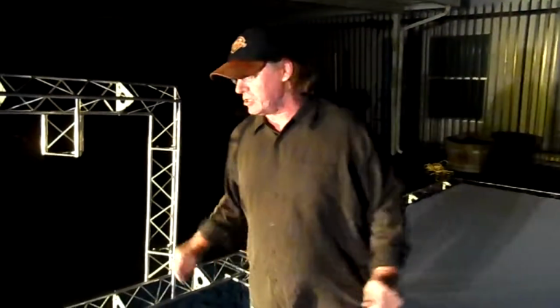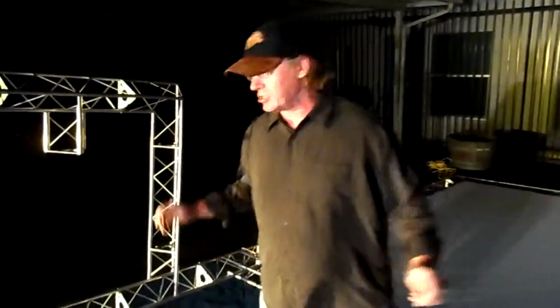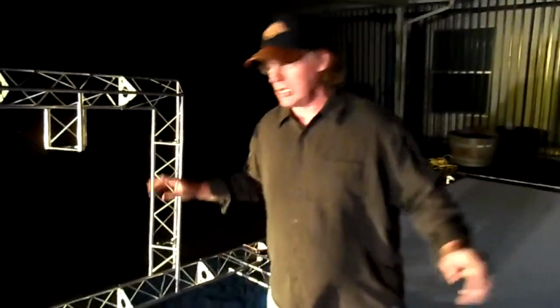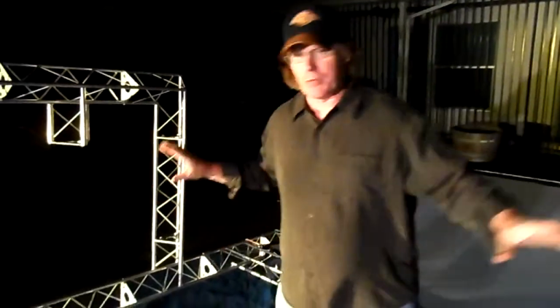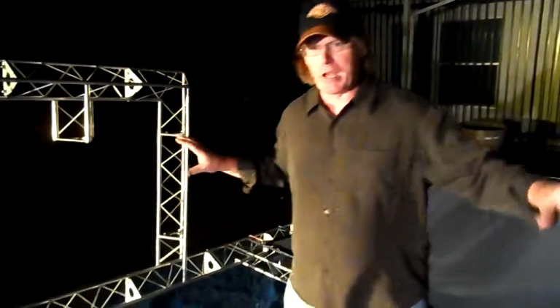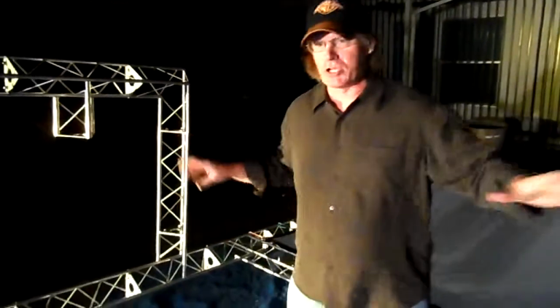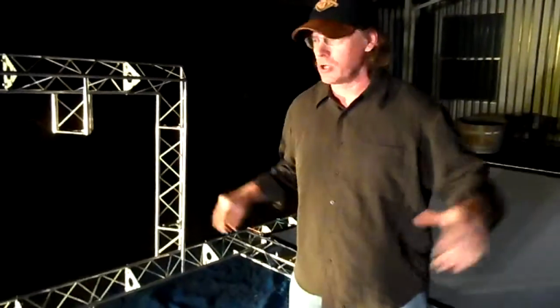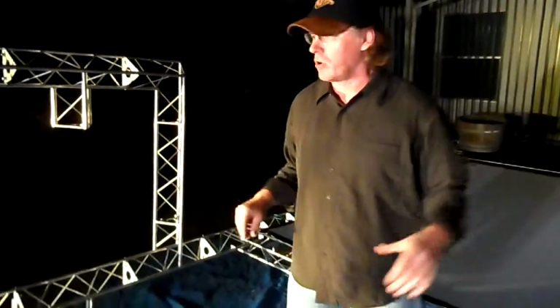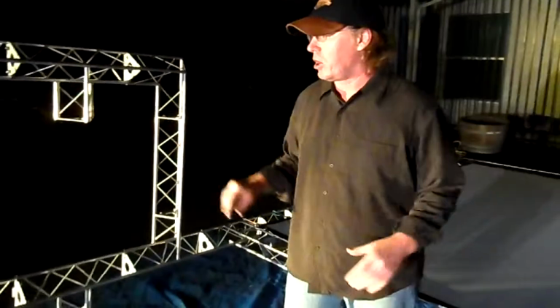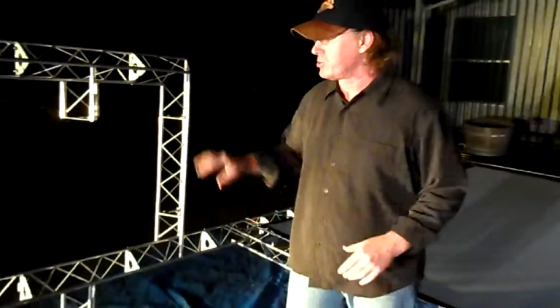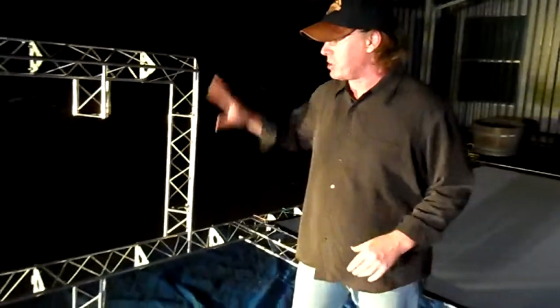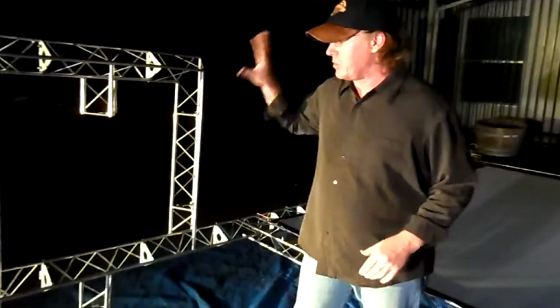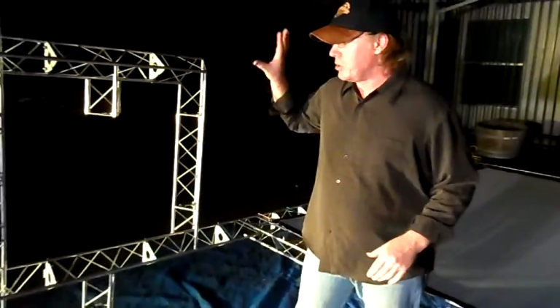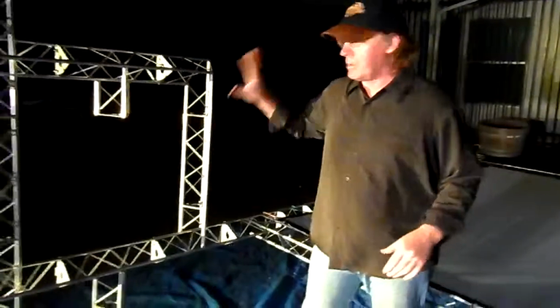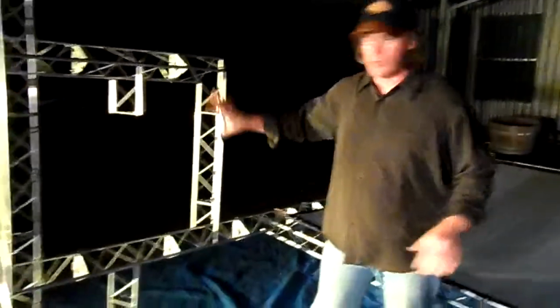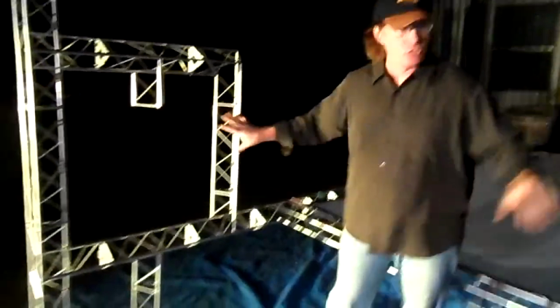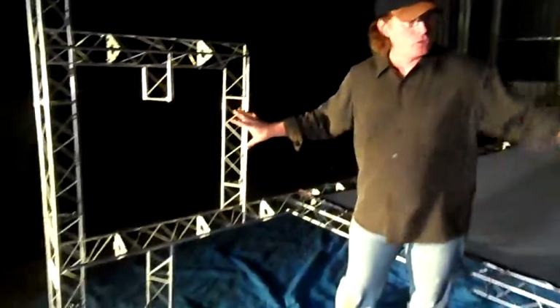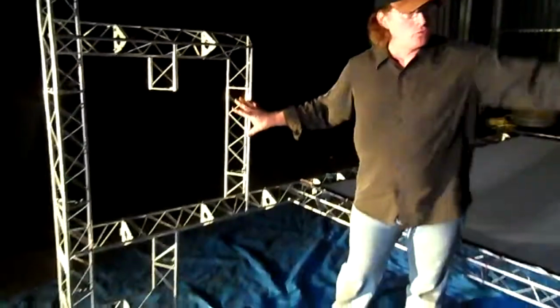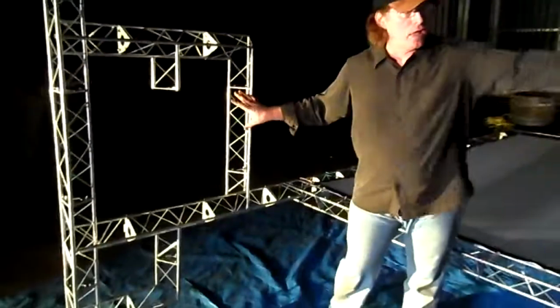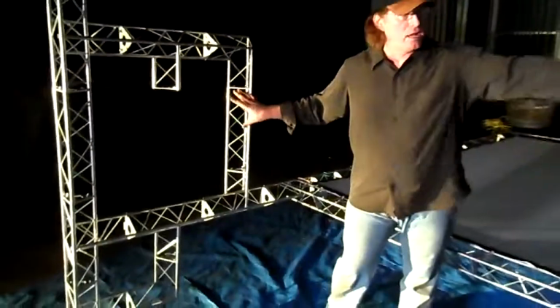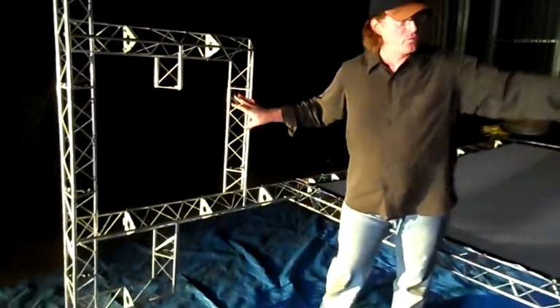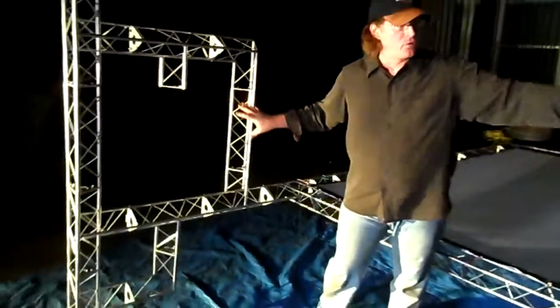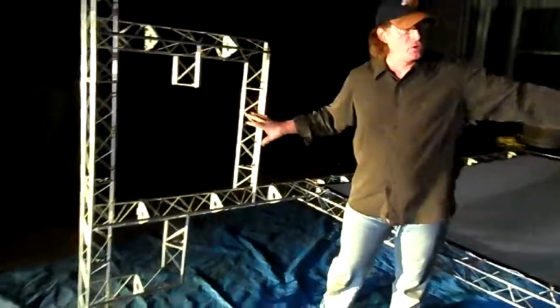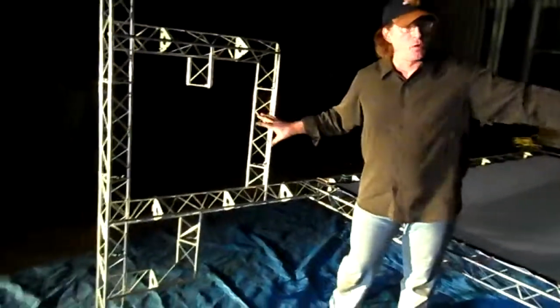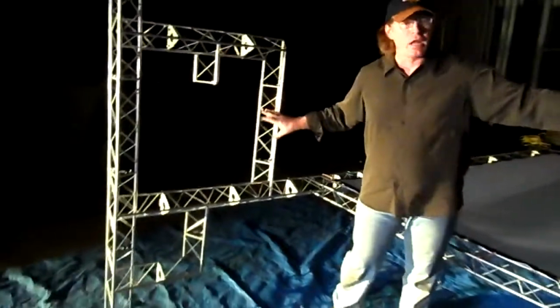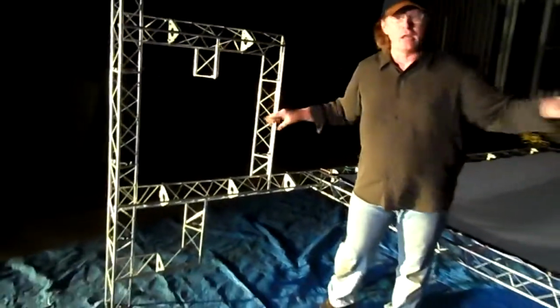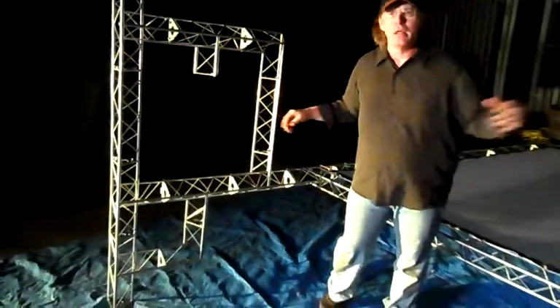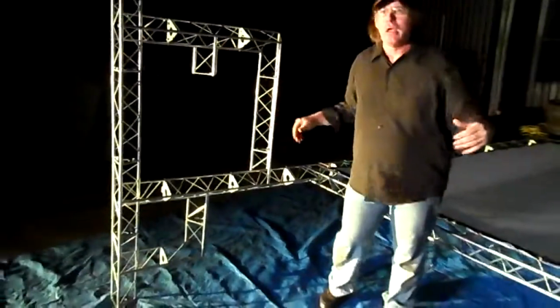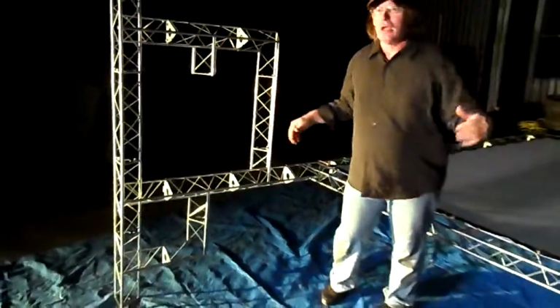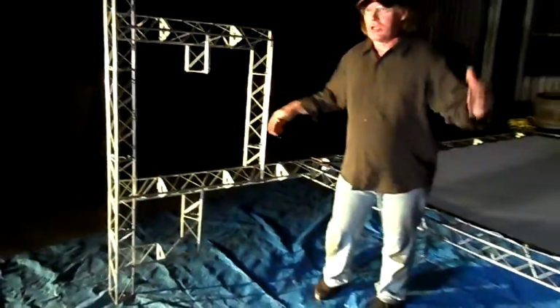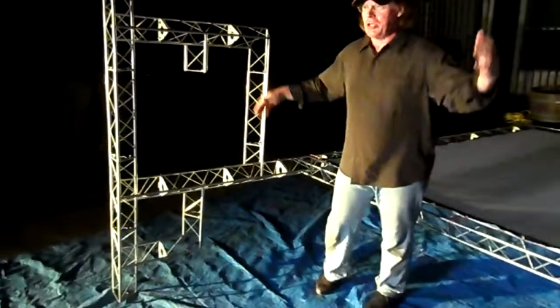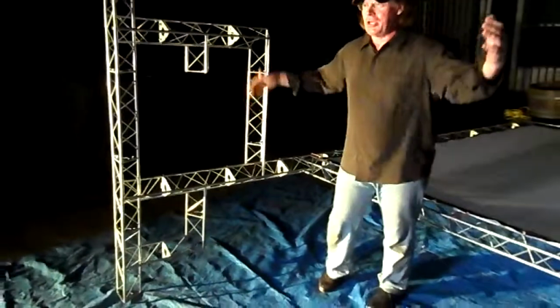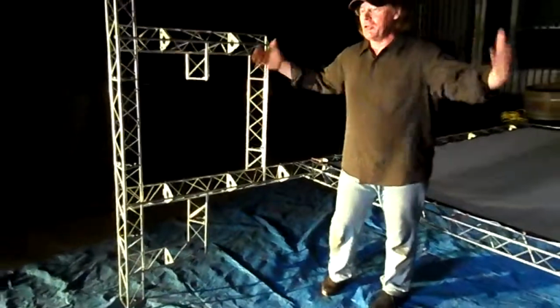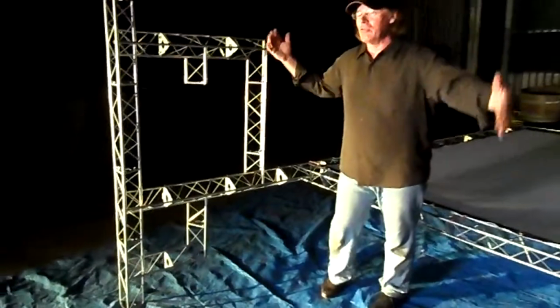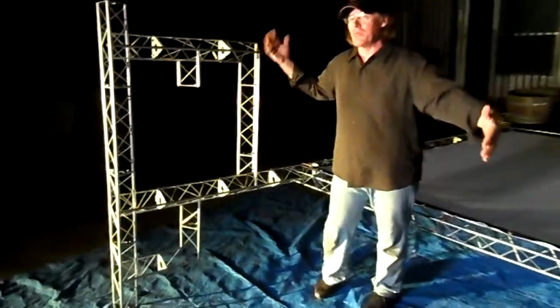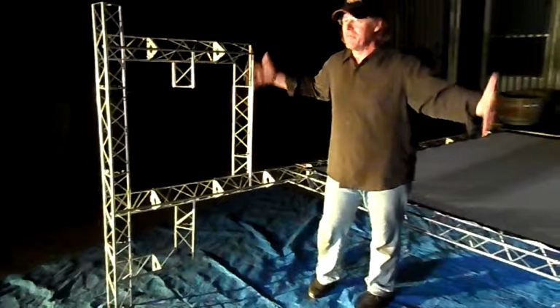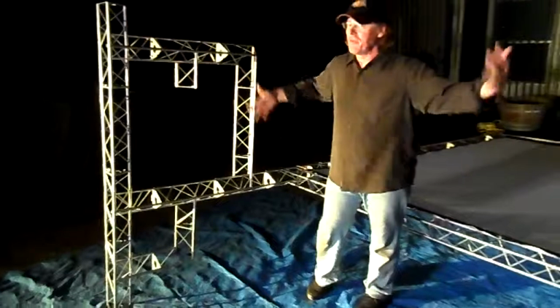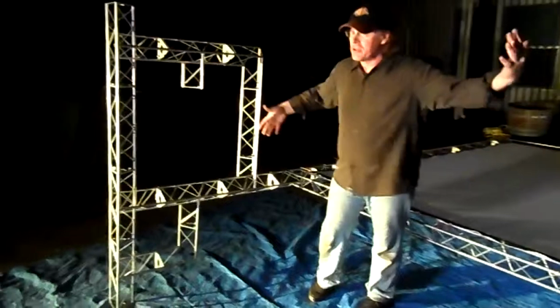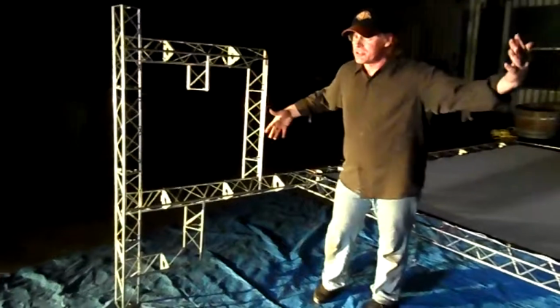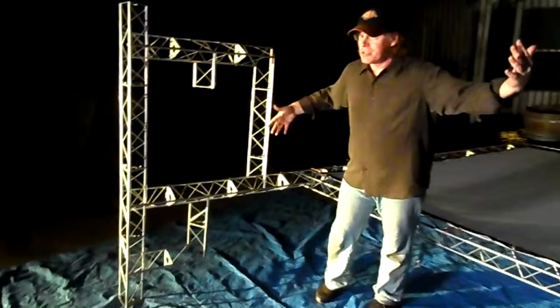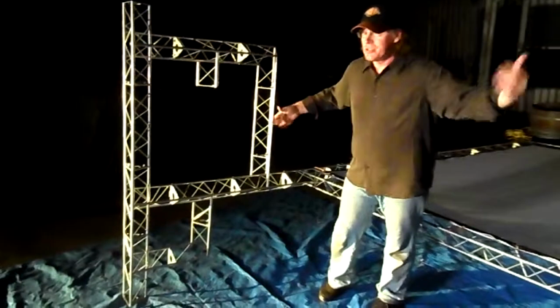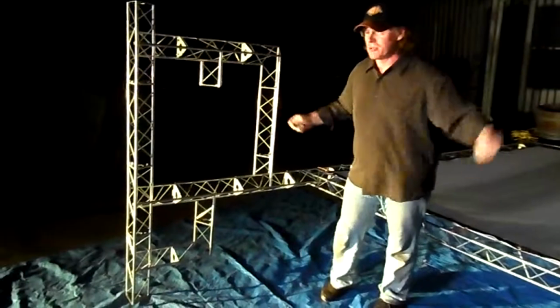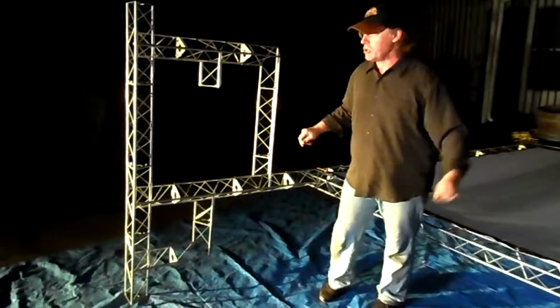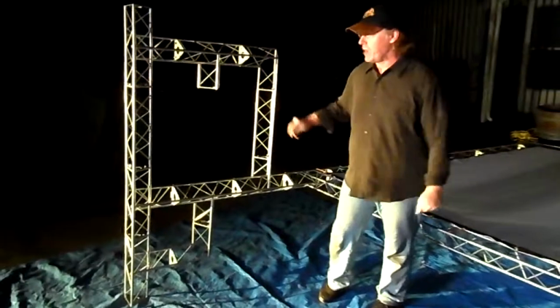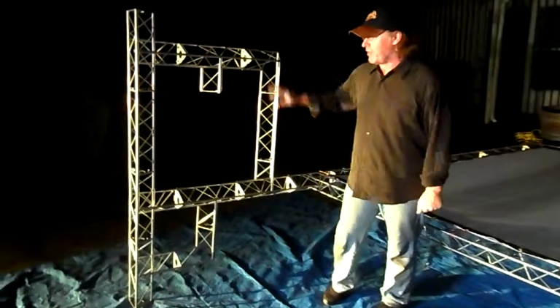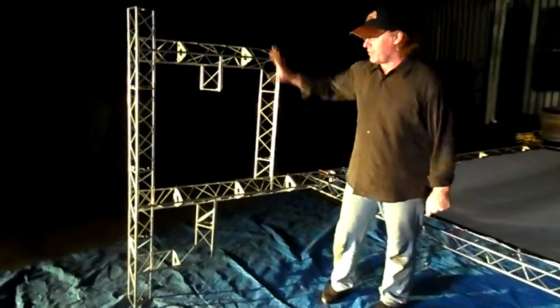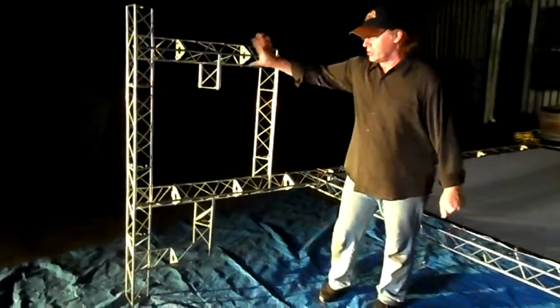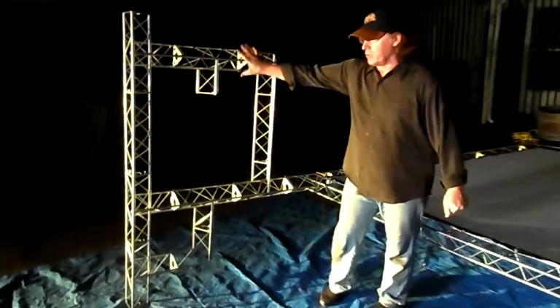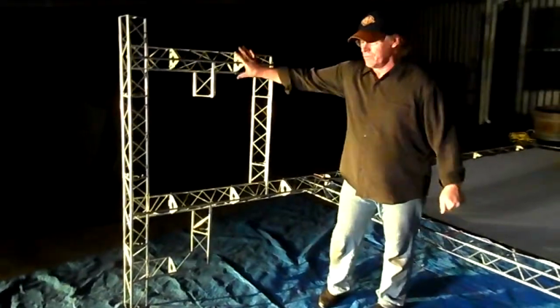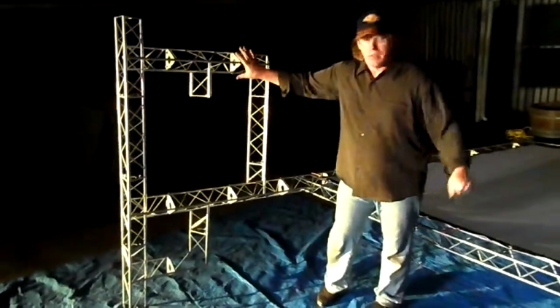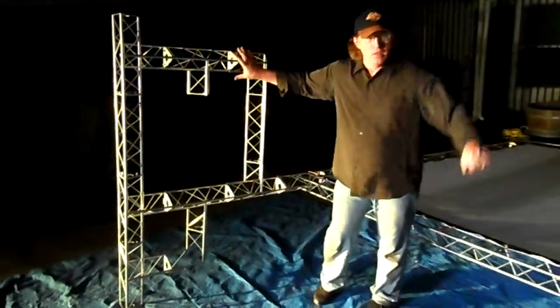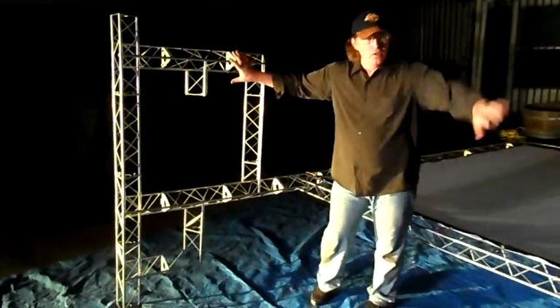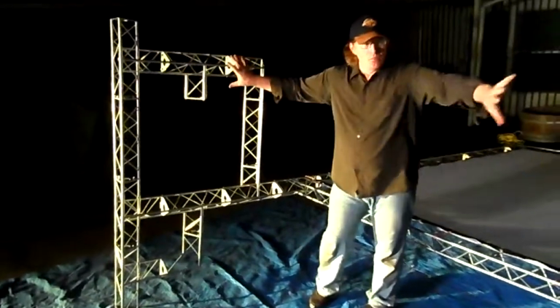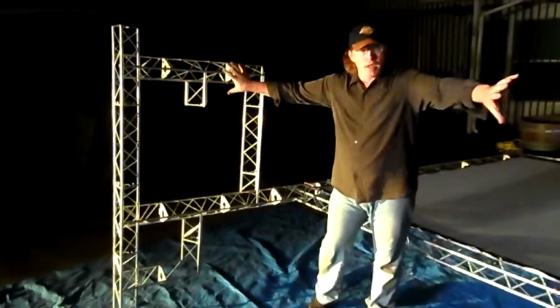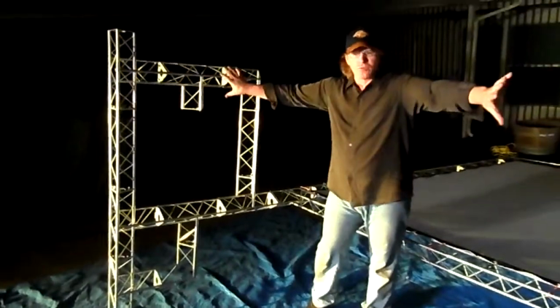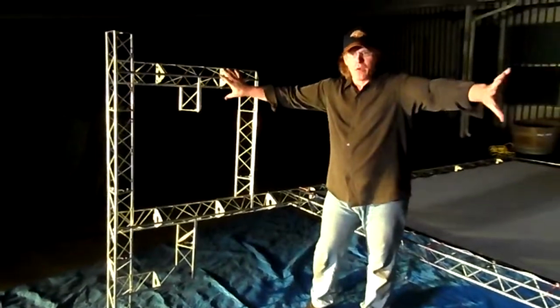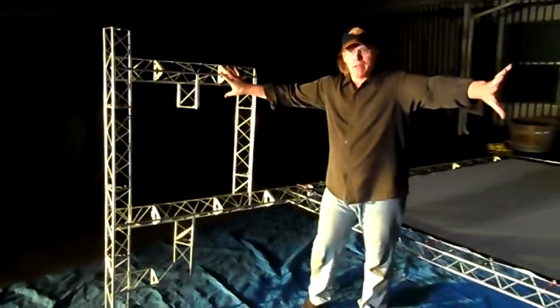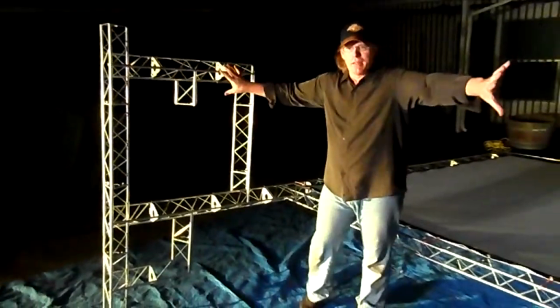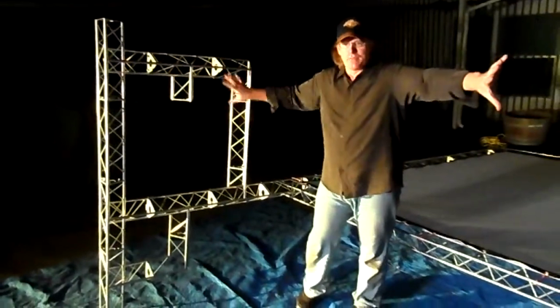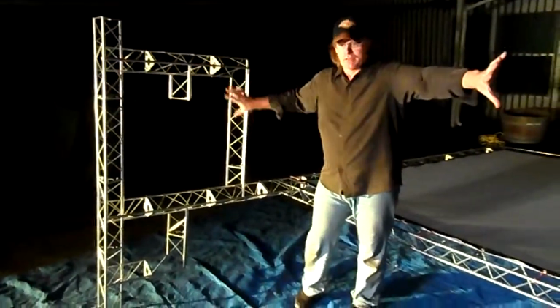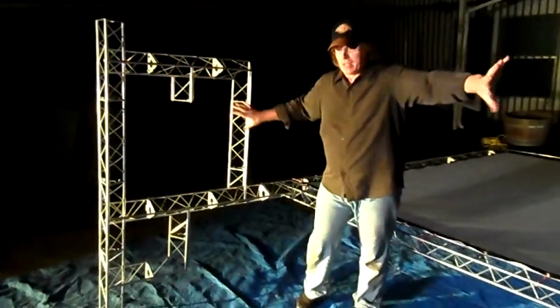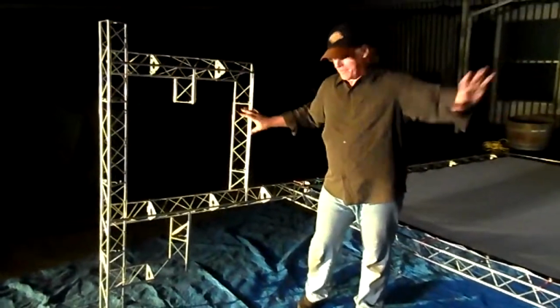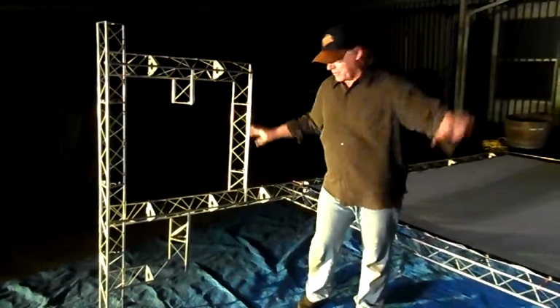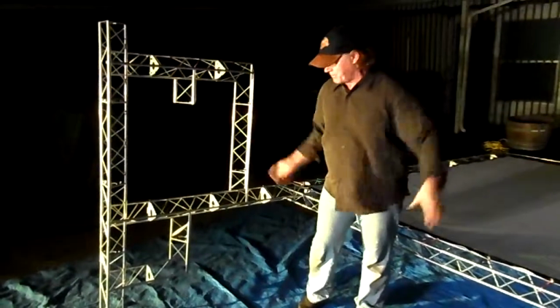Also make sure that when you build your two legs for your screen, you need to do them in reverse, so you have right is right, left is left.